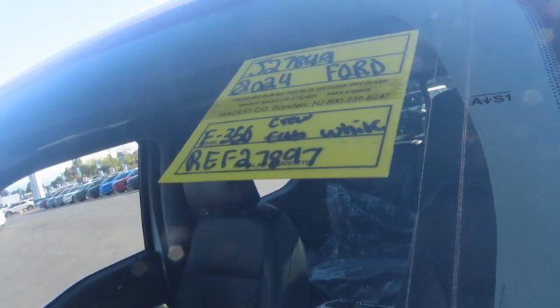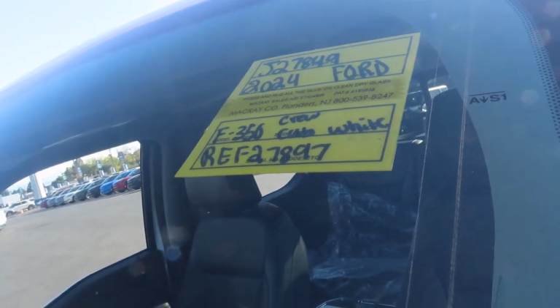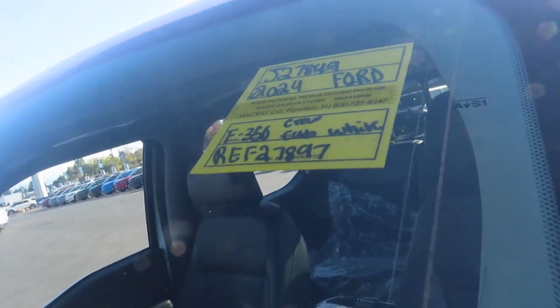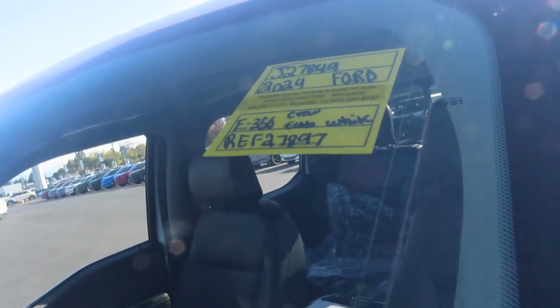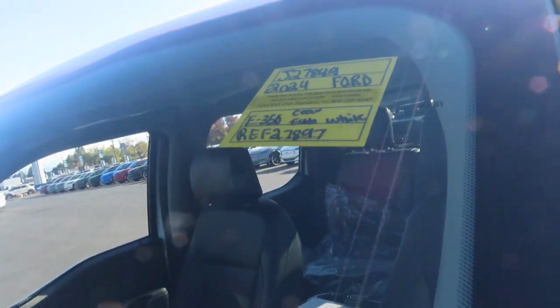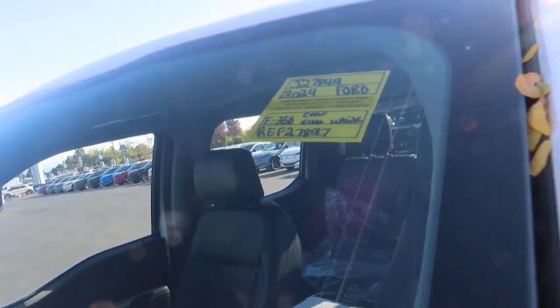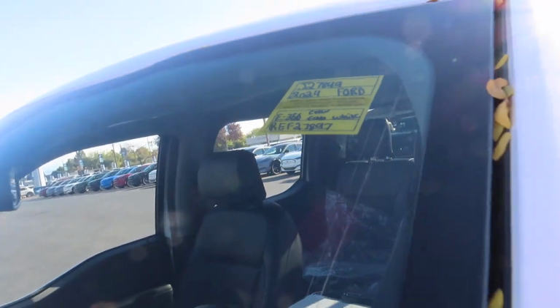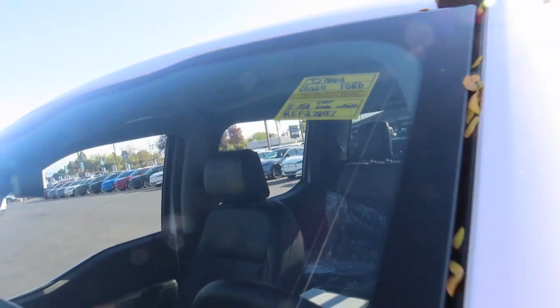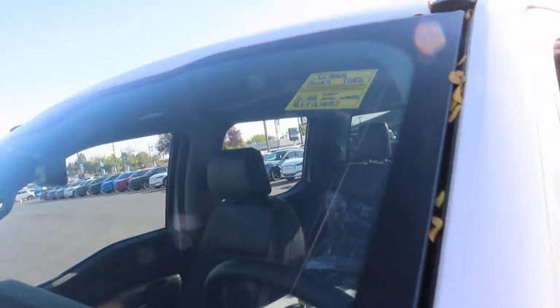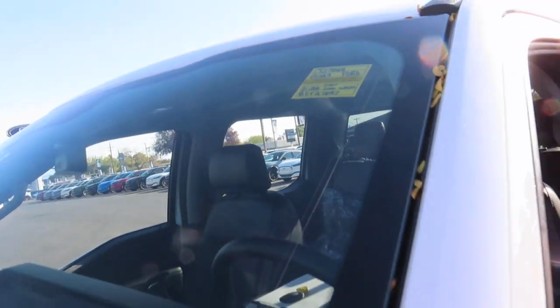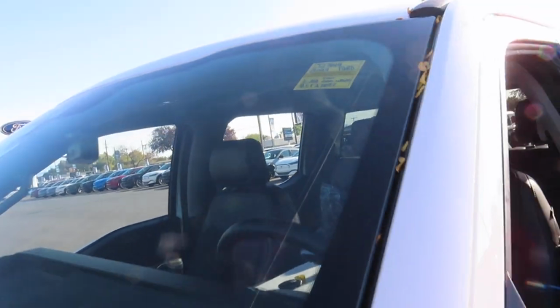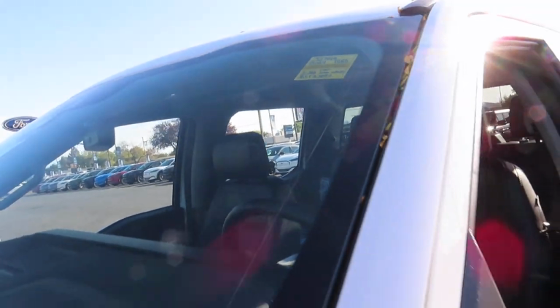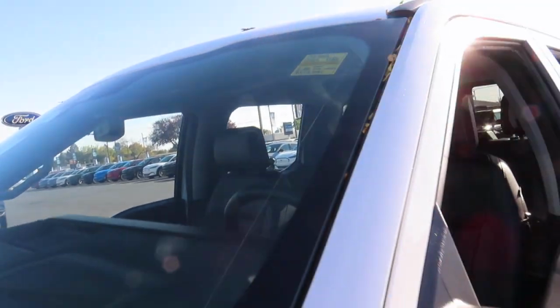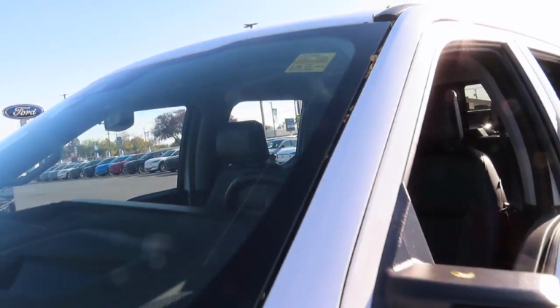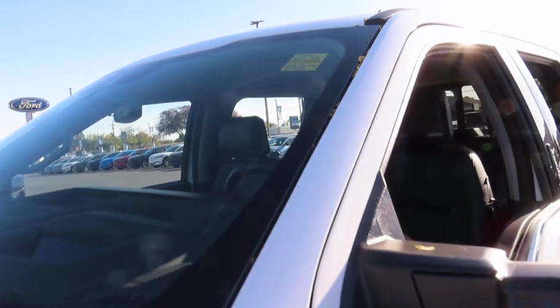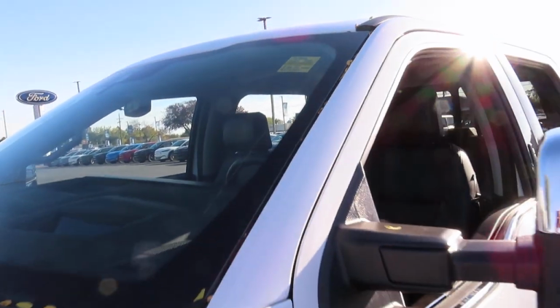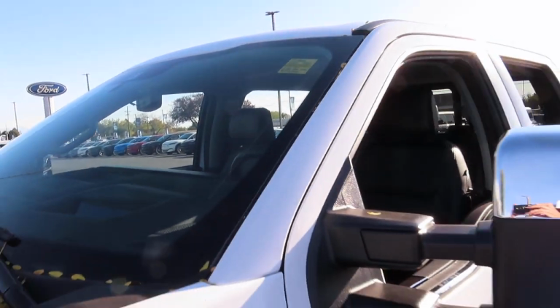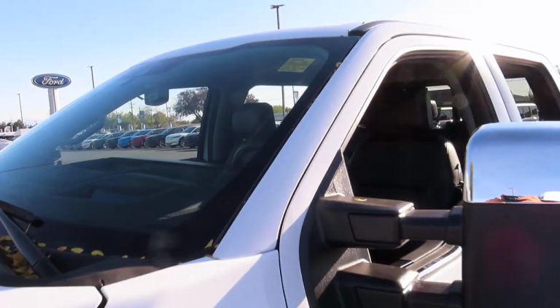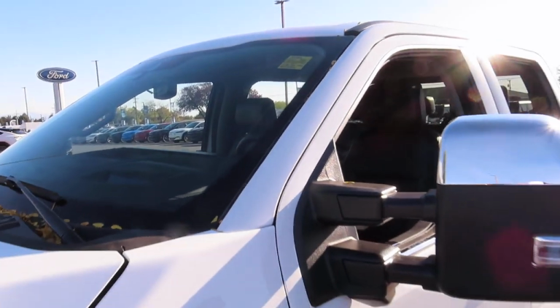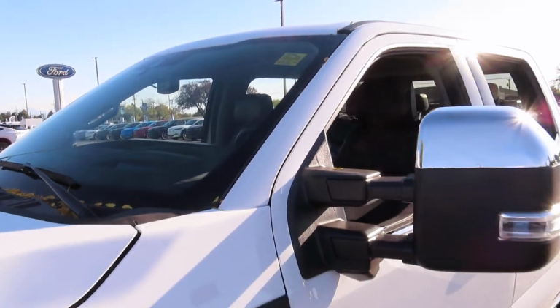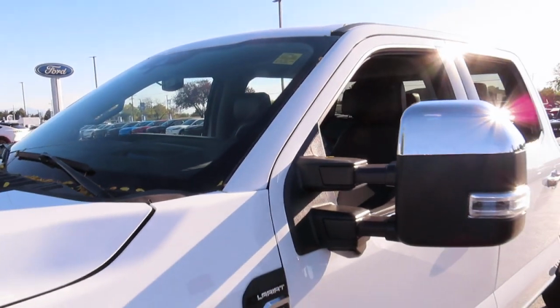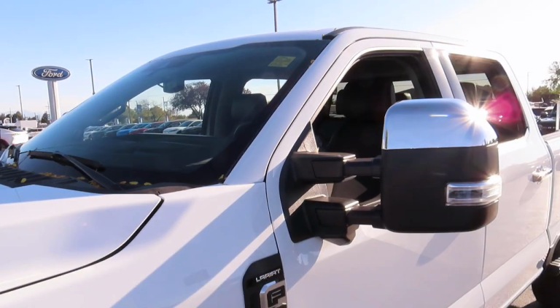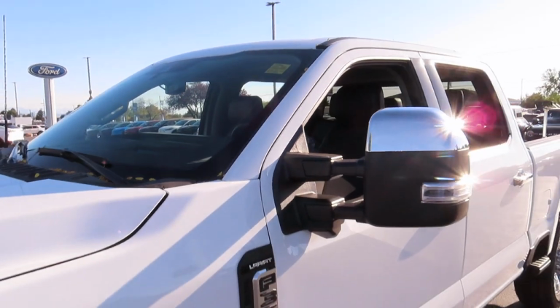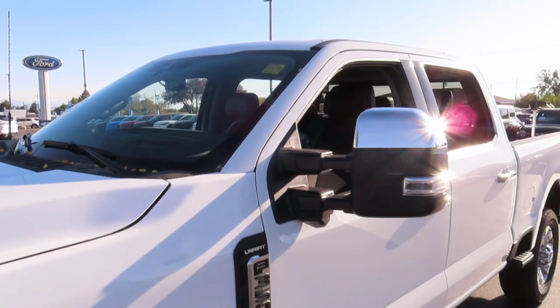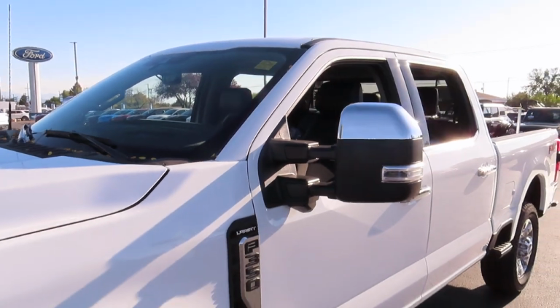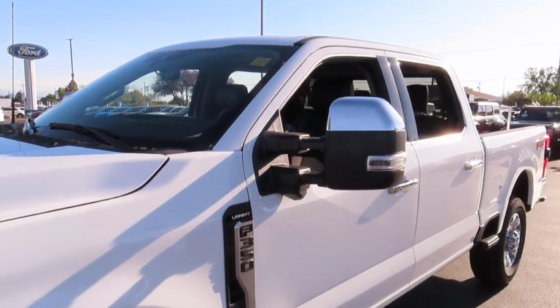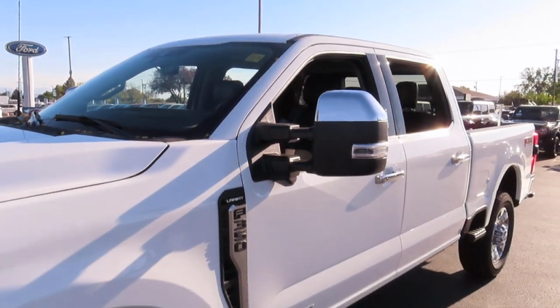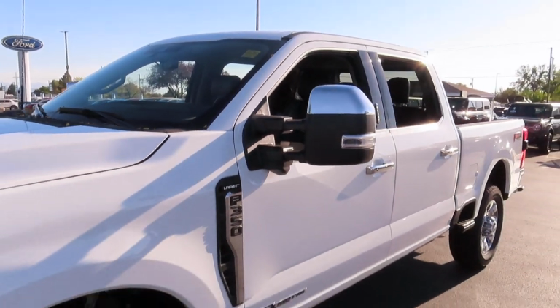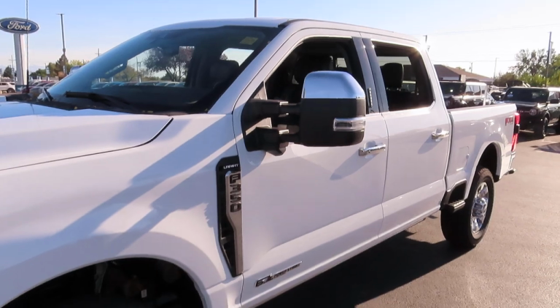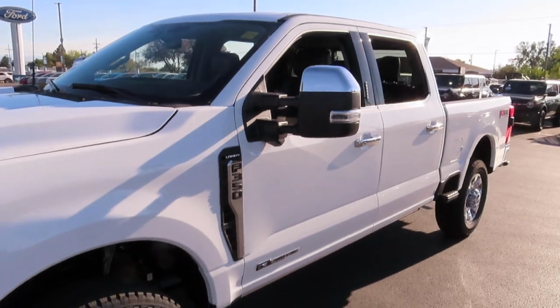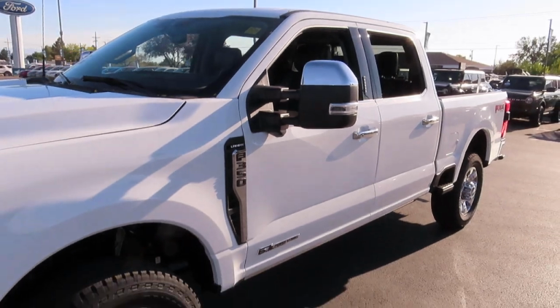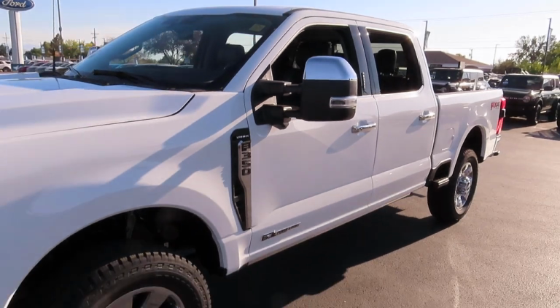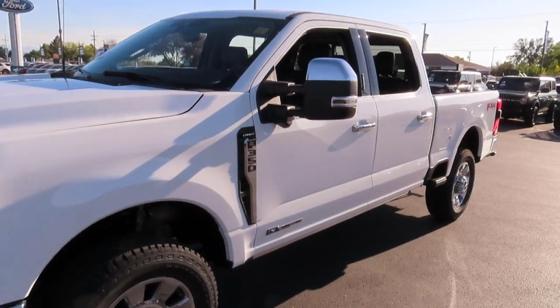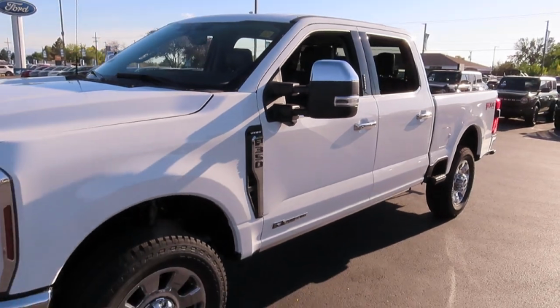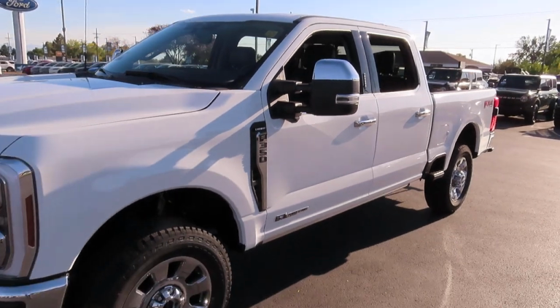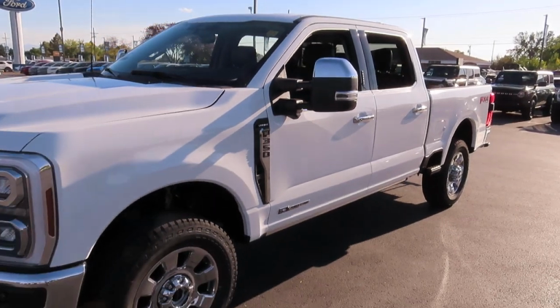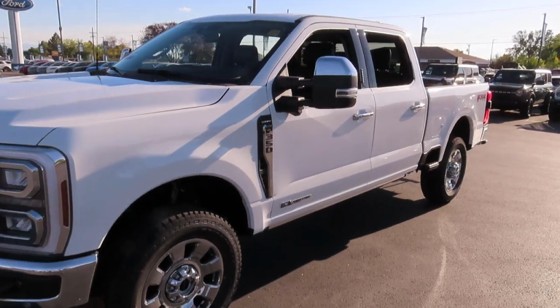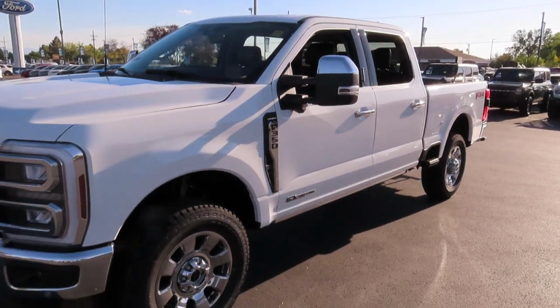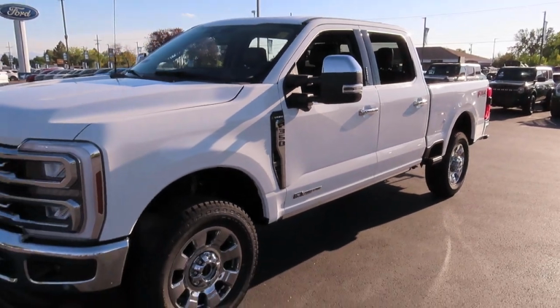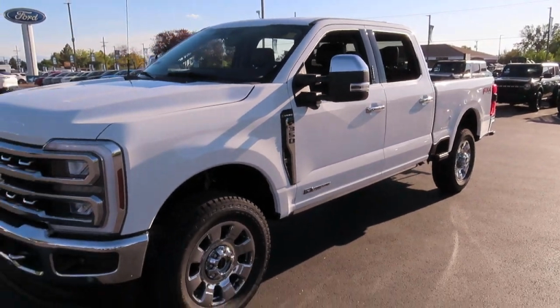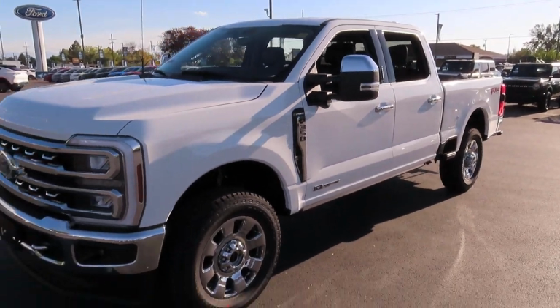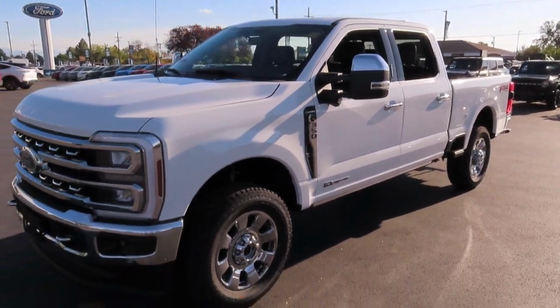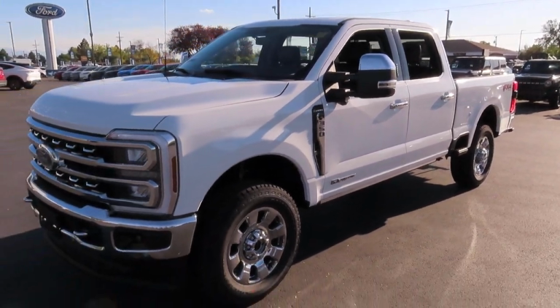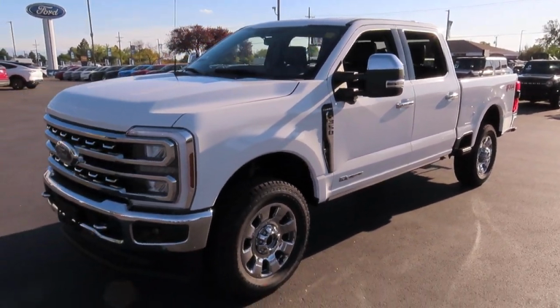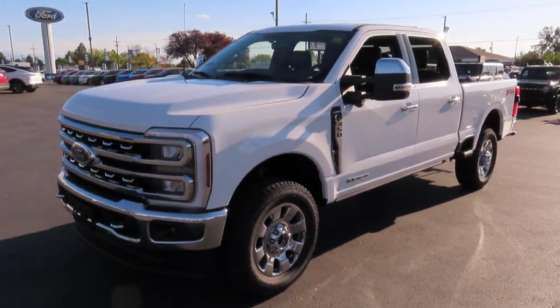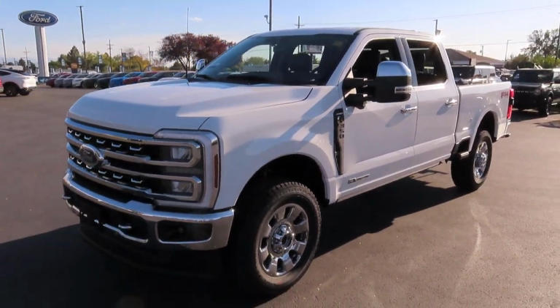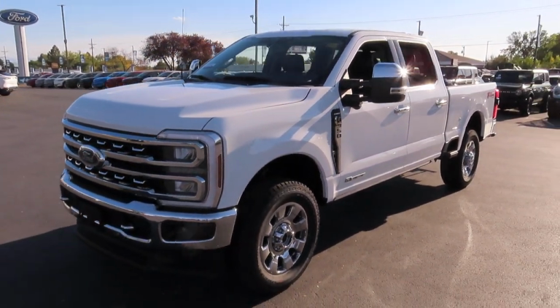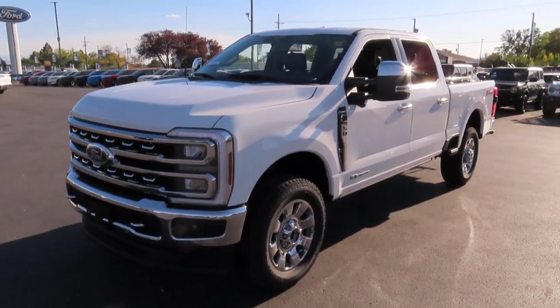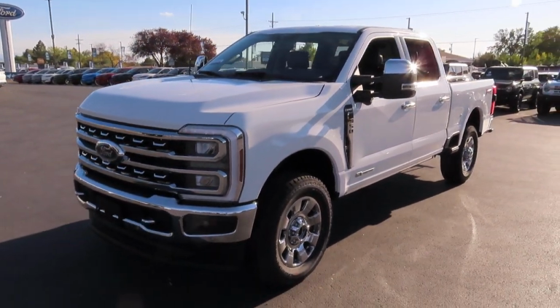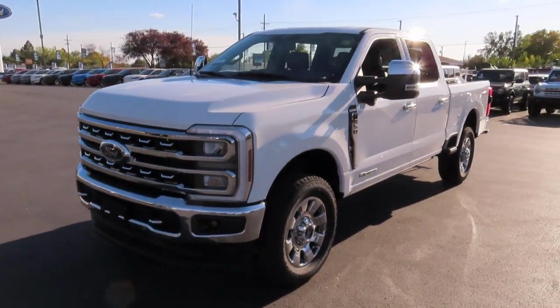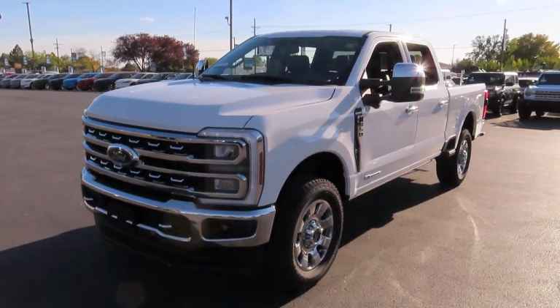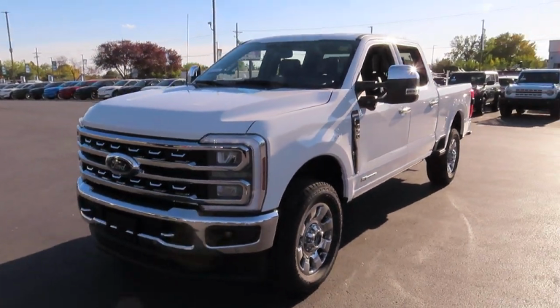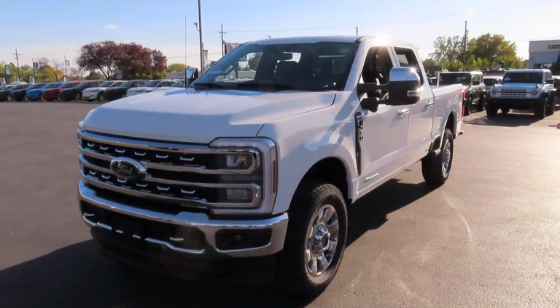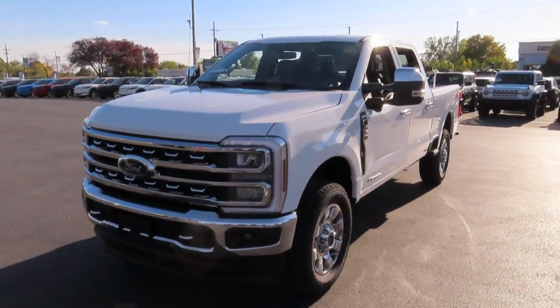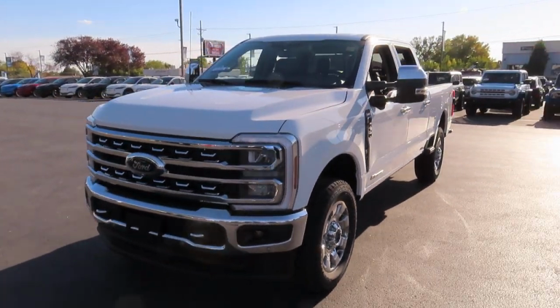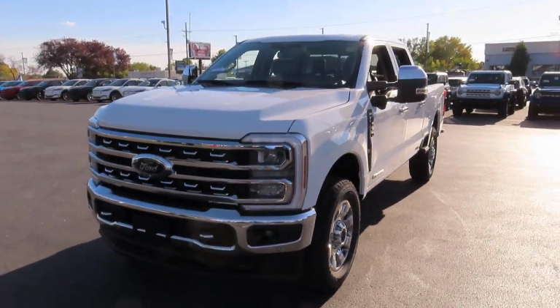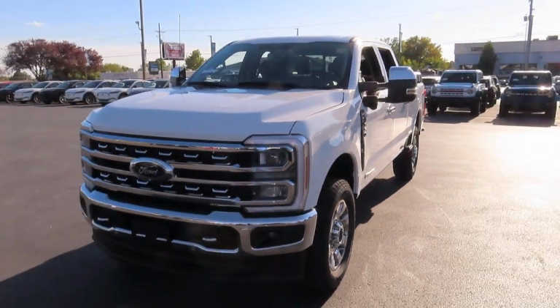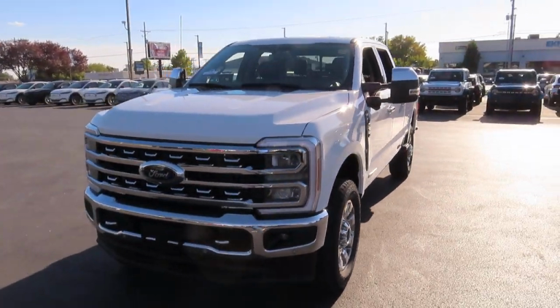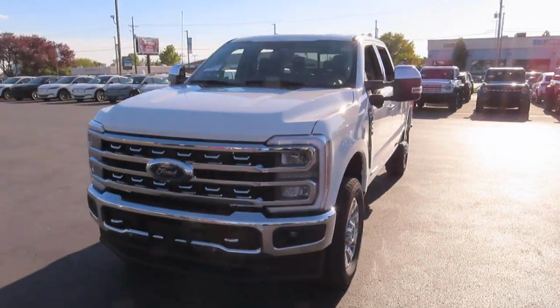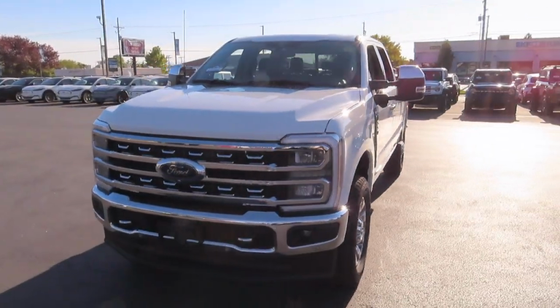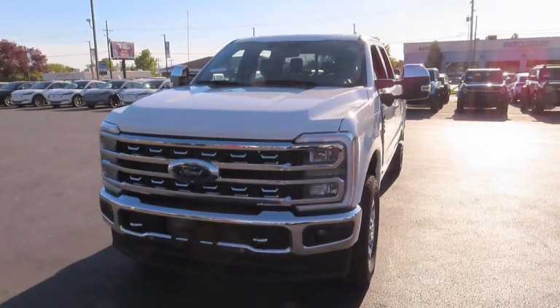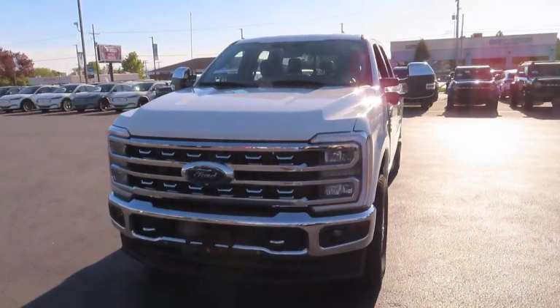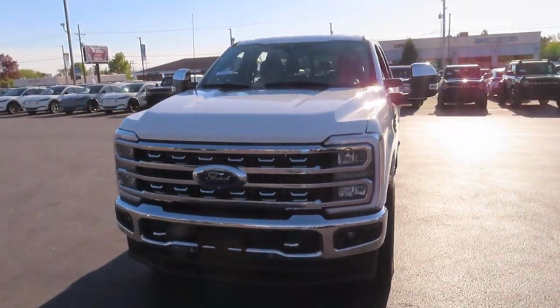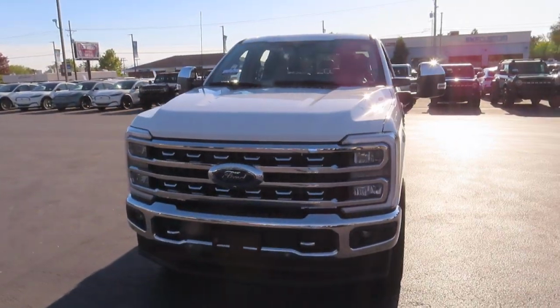Hello everybody and welcome back to Ed Kenley Ford. Today I'm going to show you this 2024 F-350 Lariat with a diesel engine.